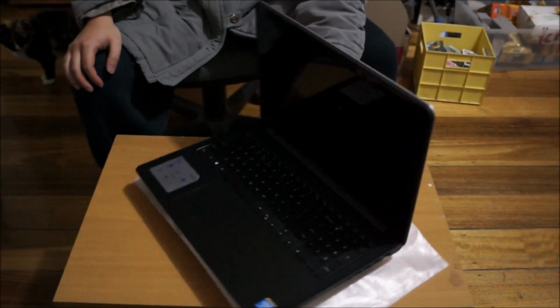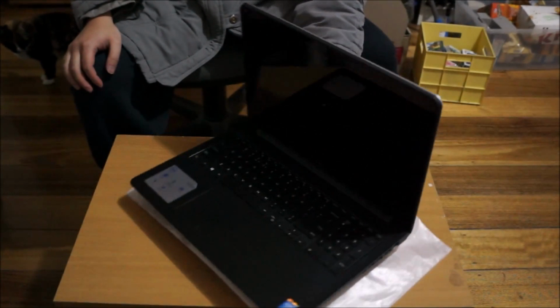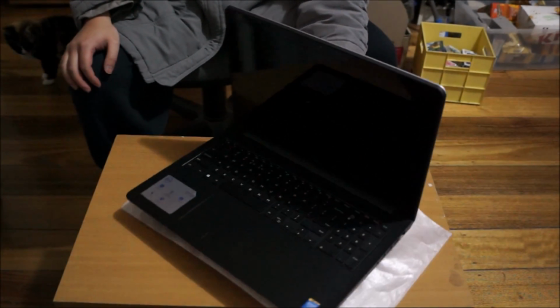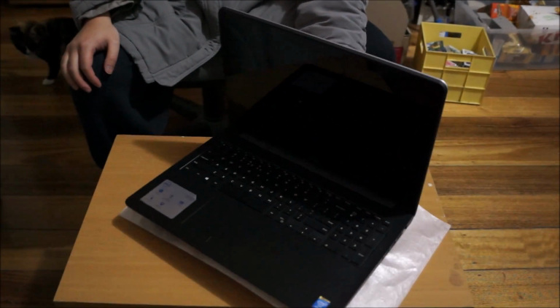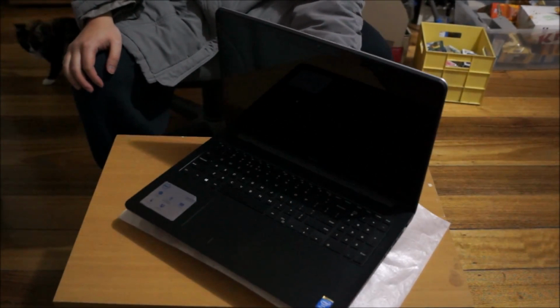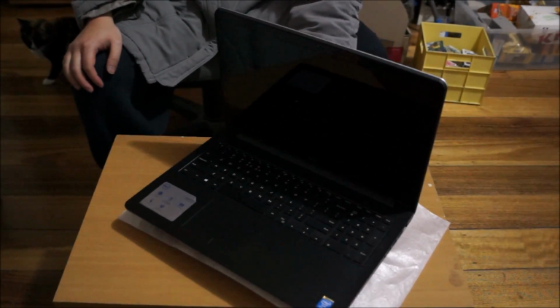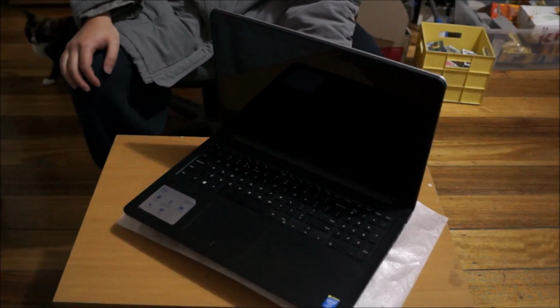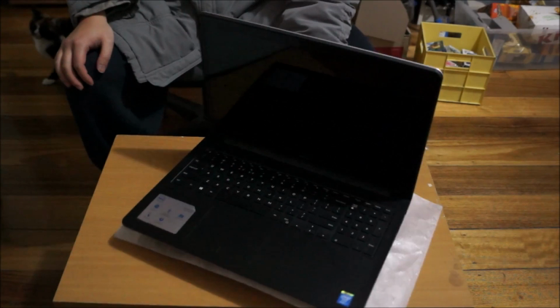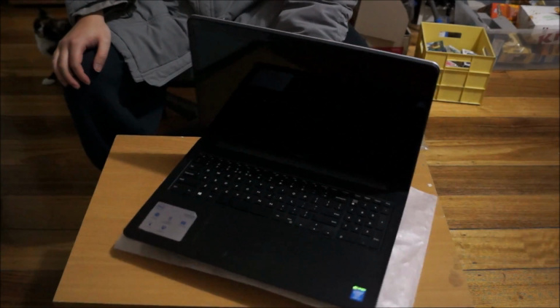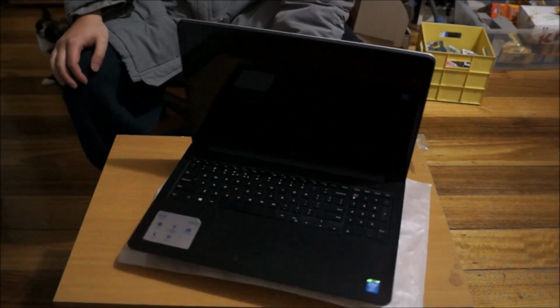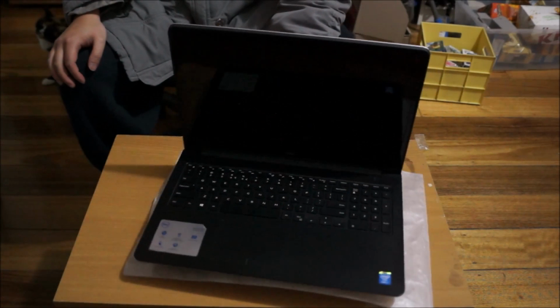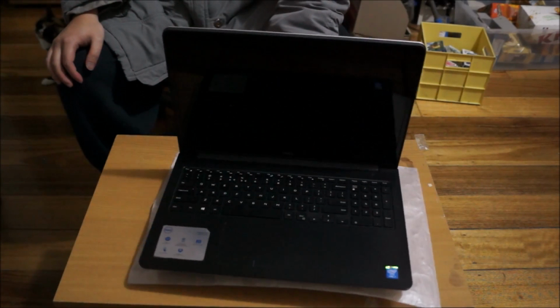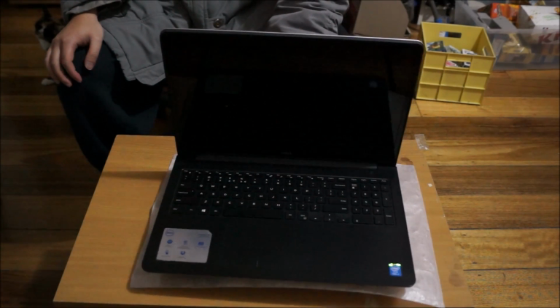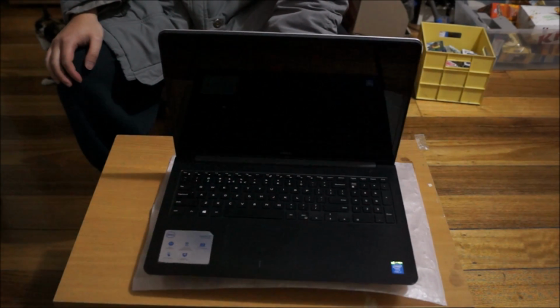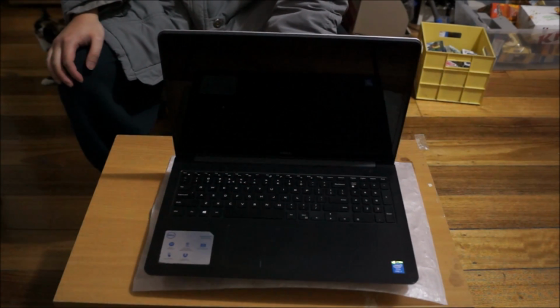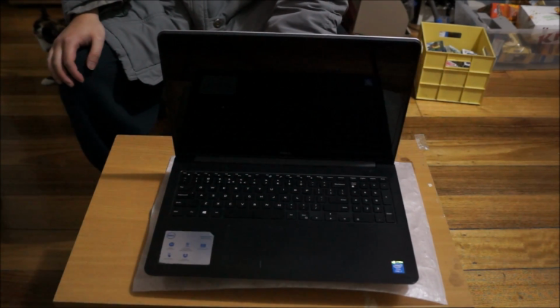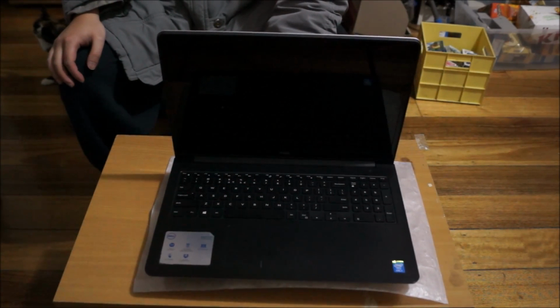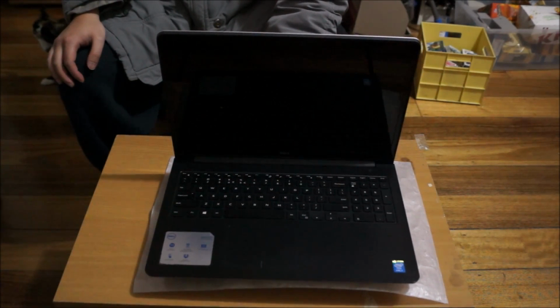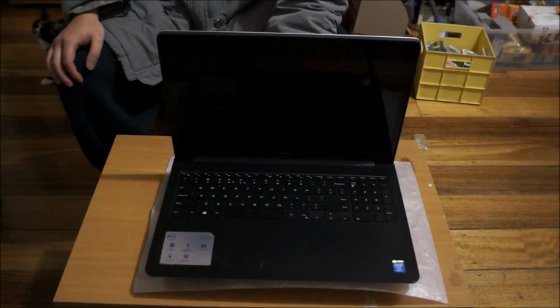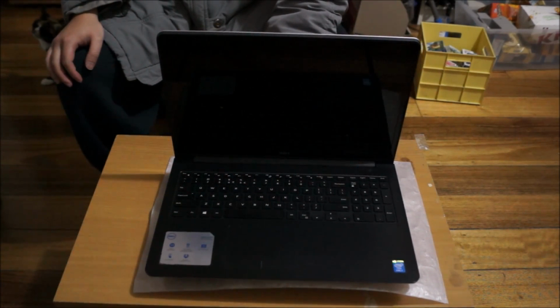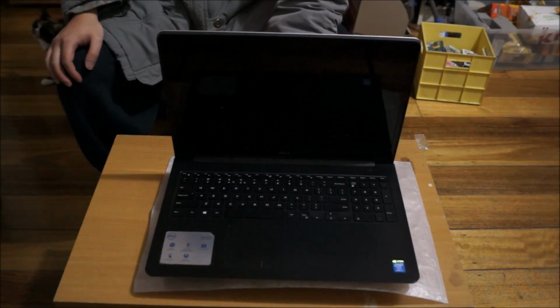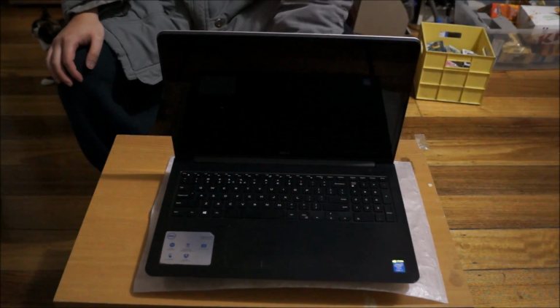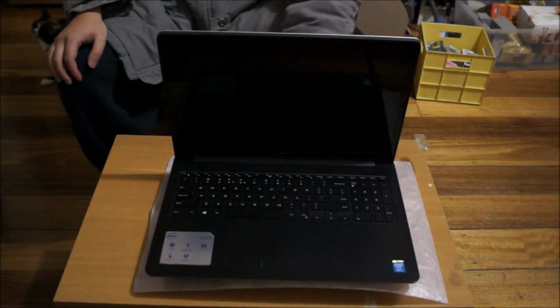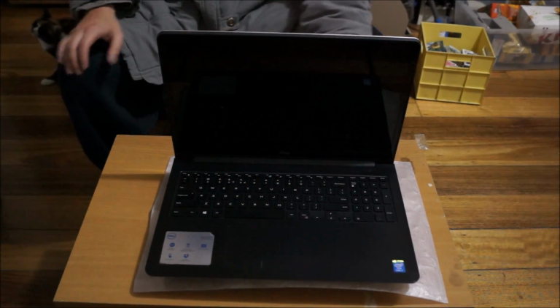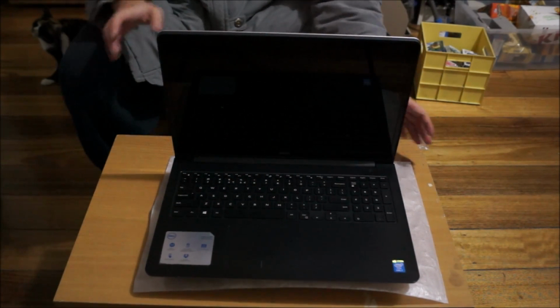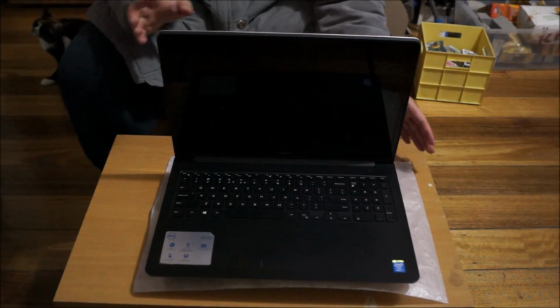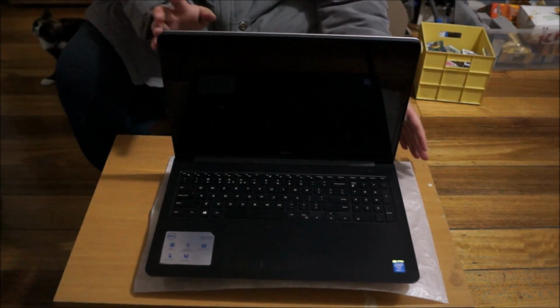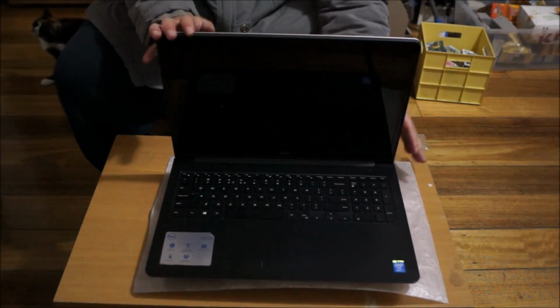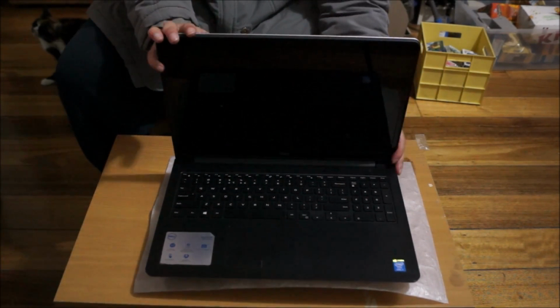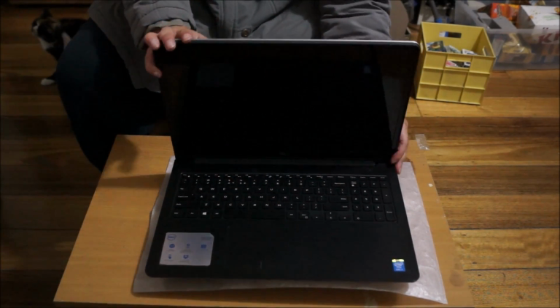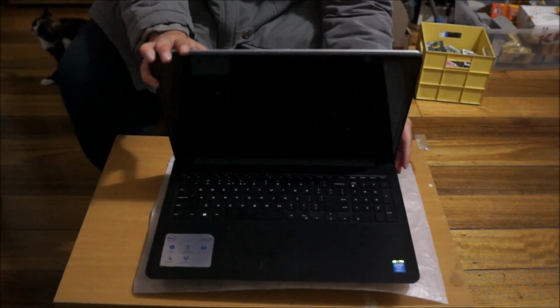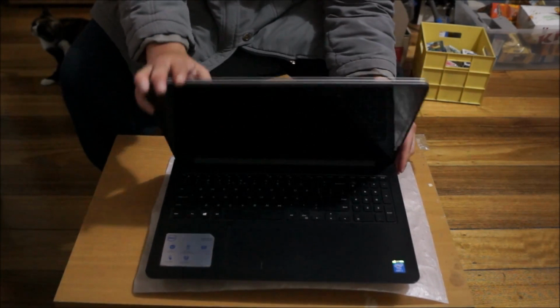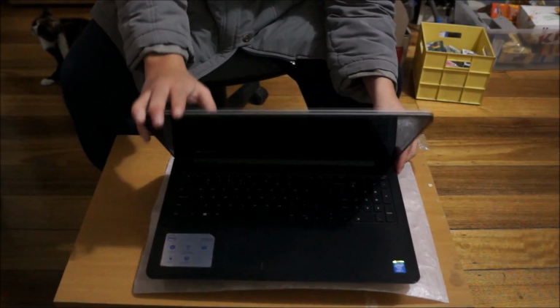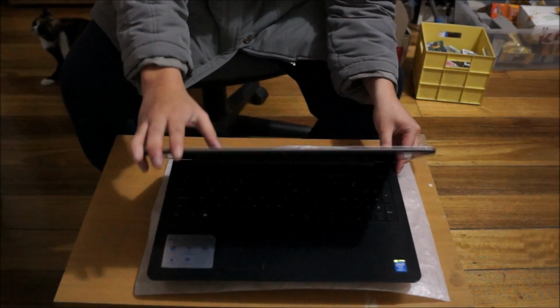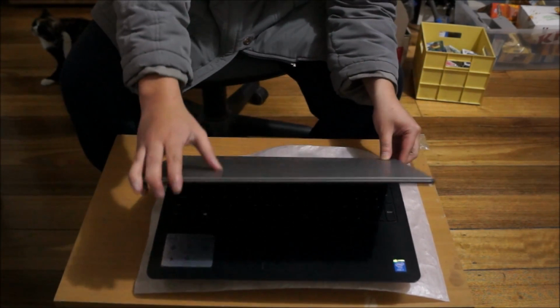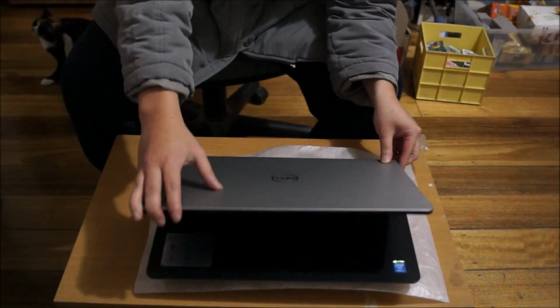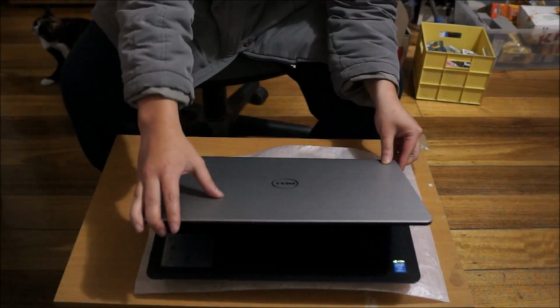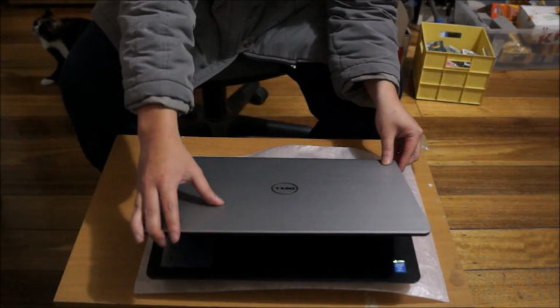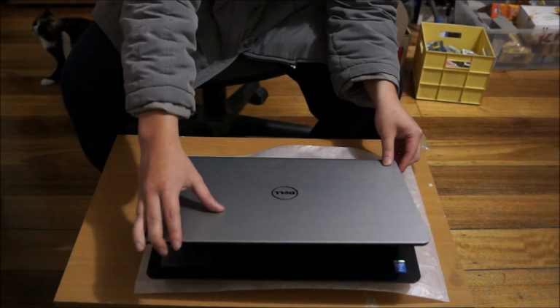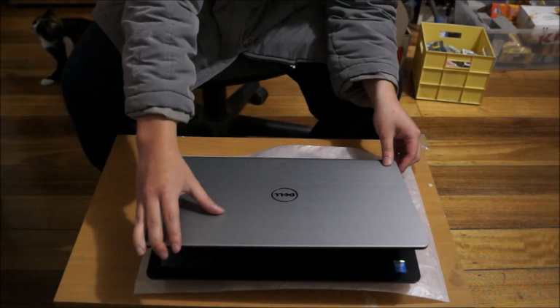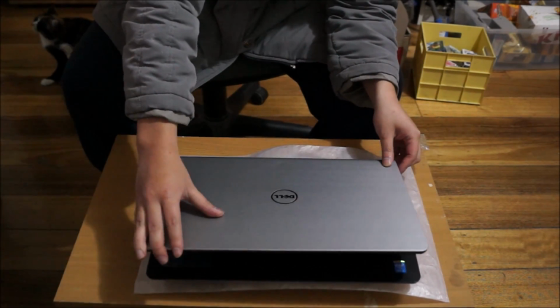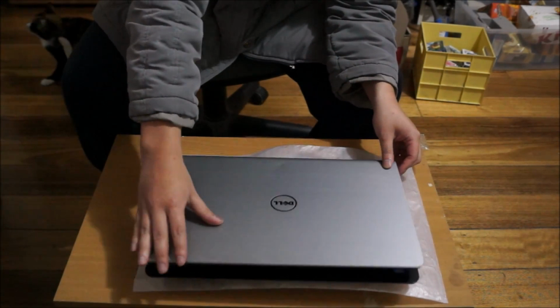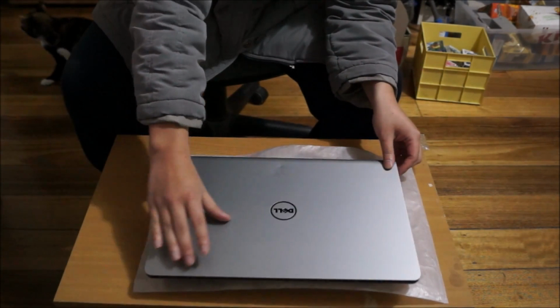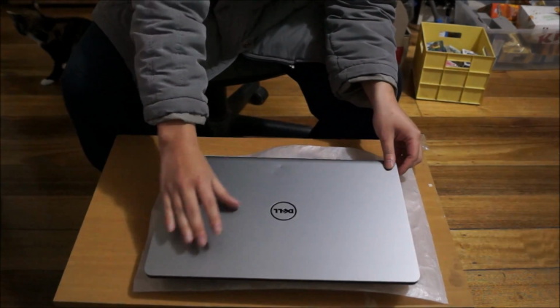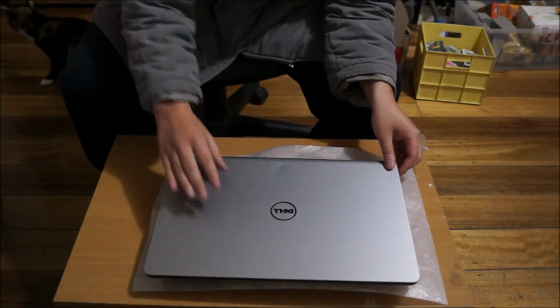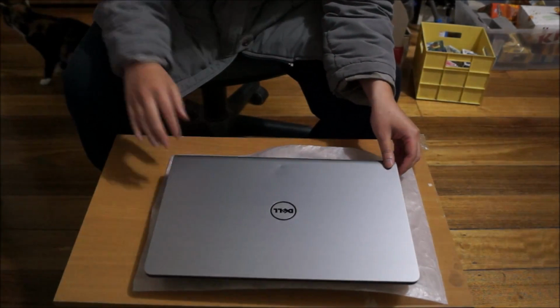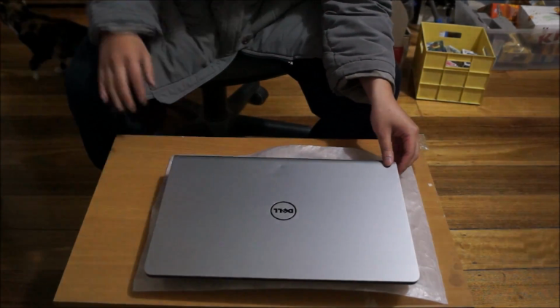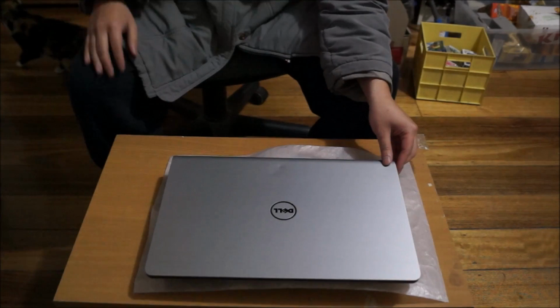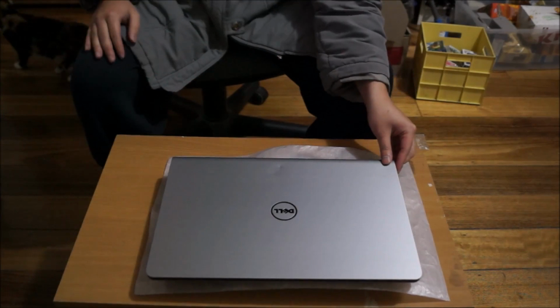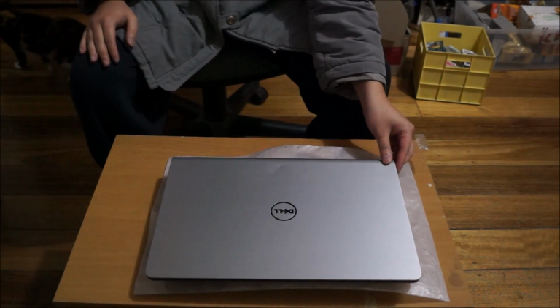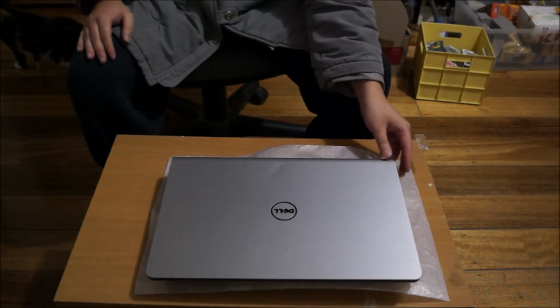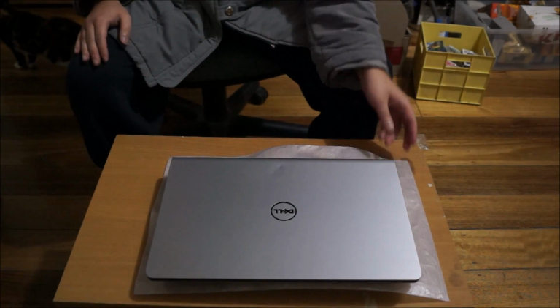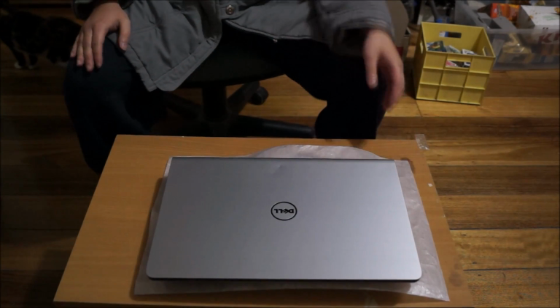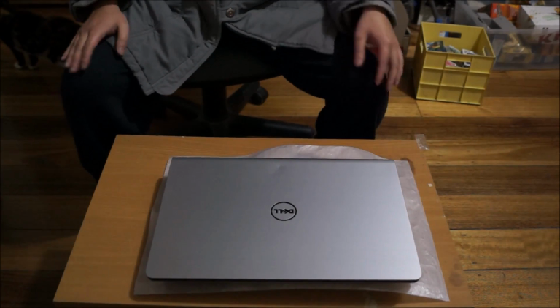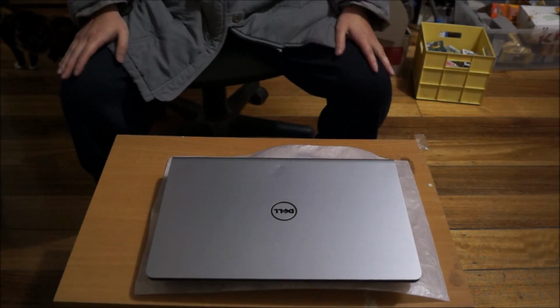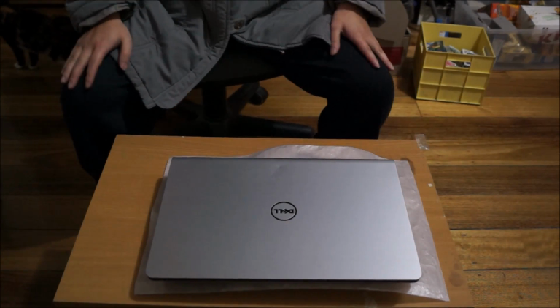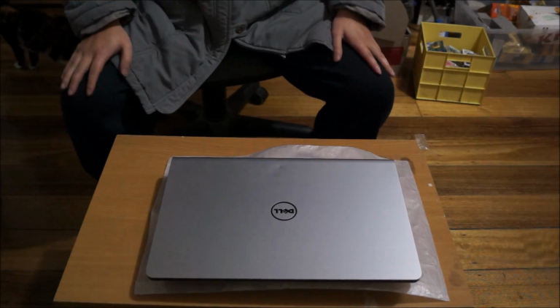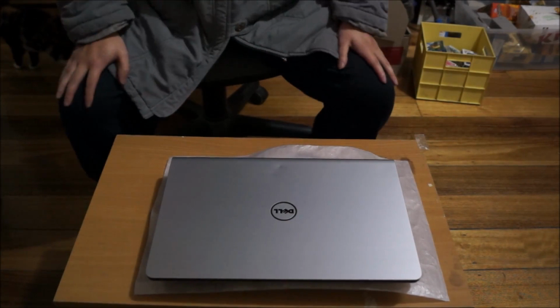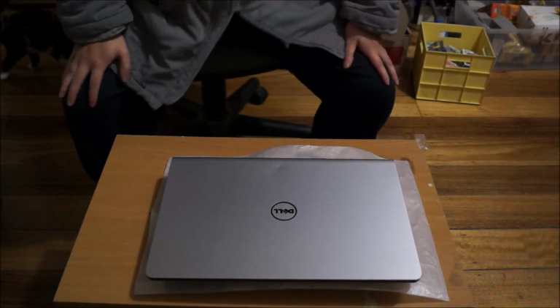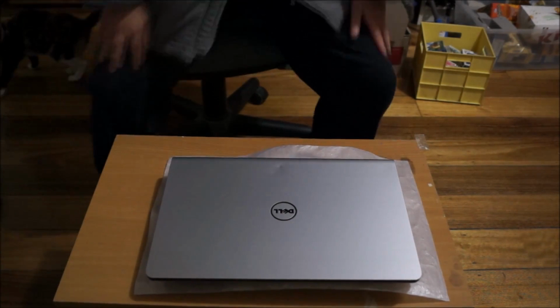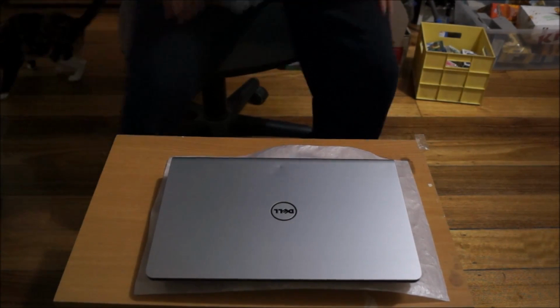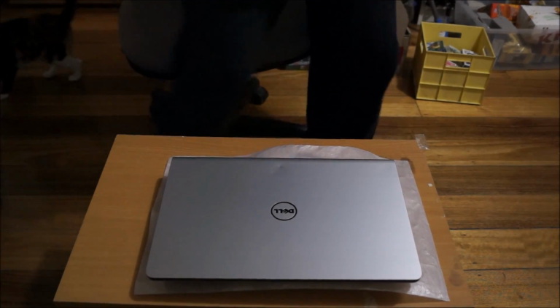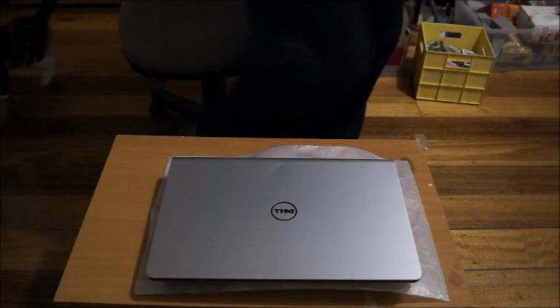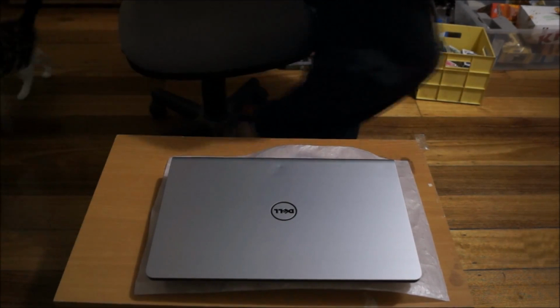Remember to put your laptop on something soft so you don't damage or scratch it. You can buy an anti-static mat if you really need to, but it's really unnecessary.